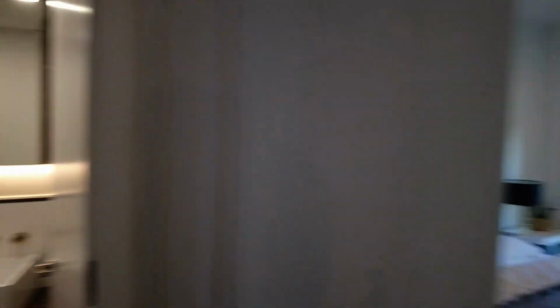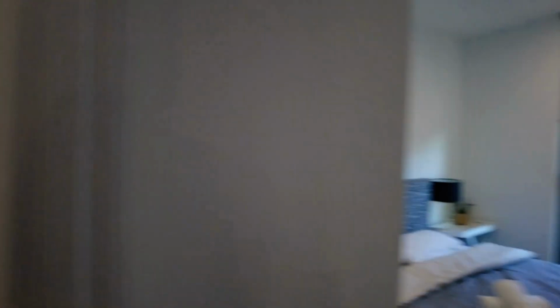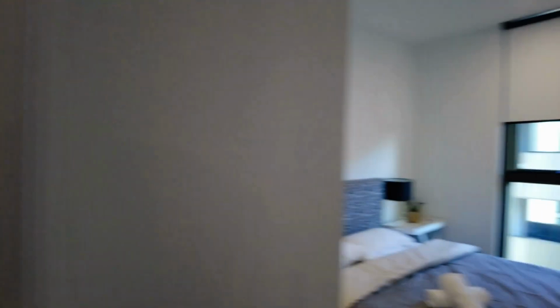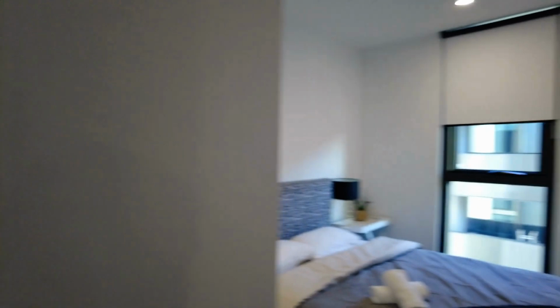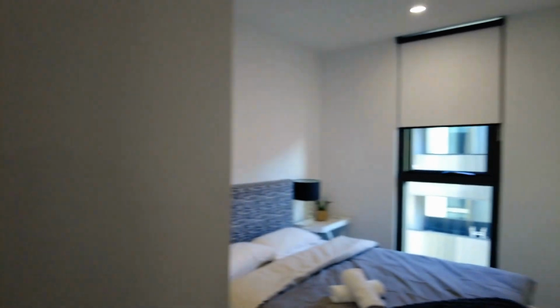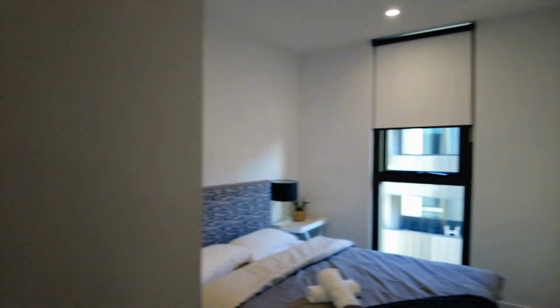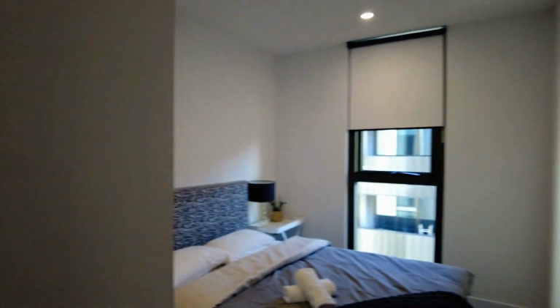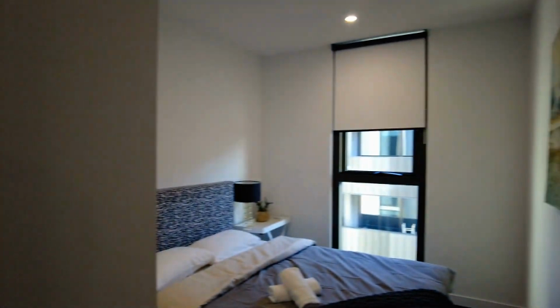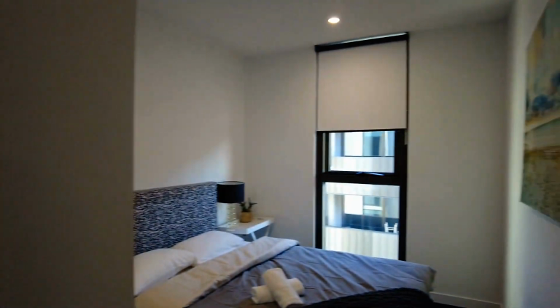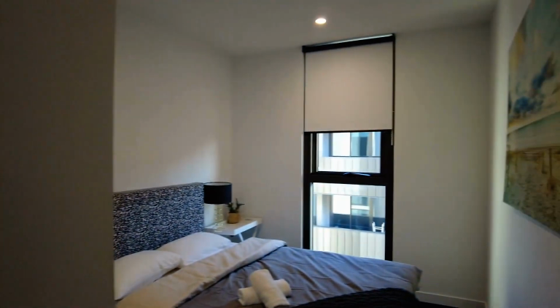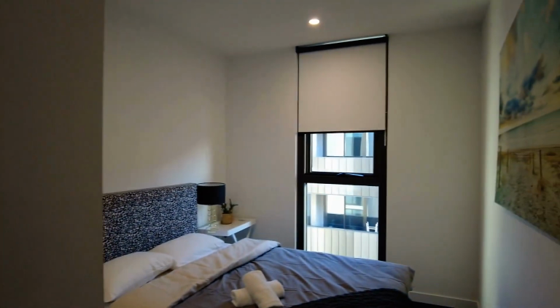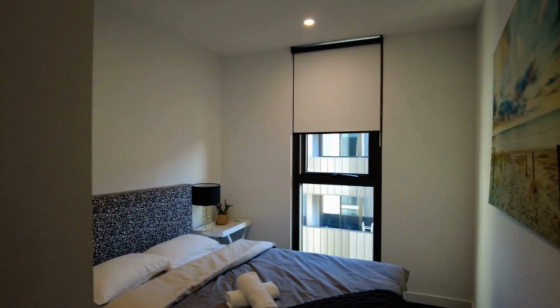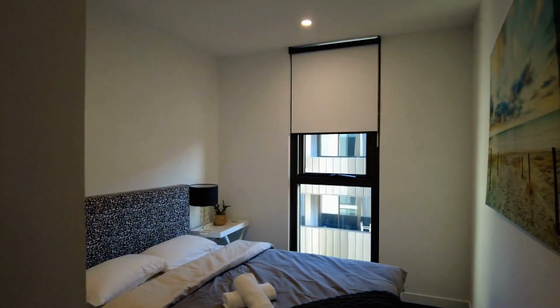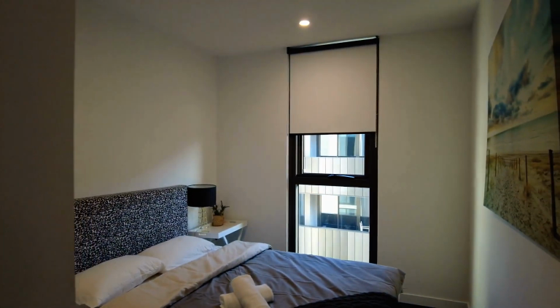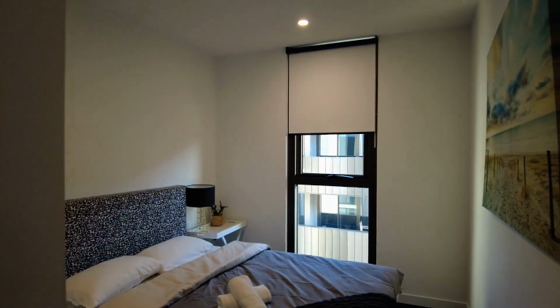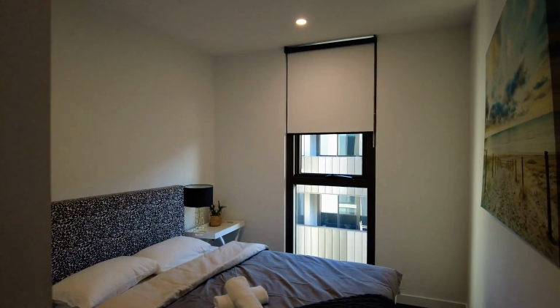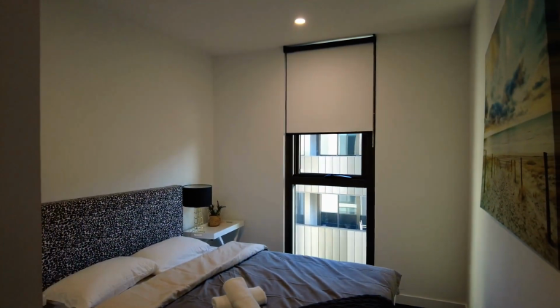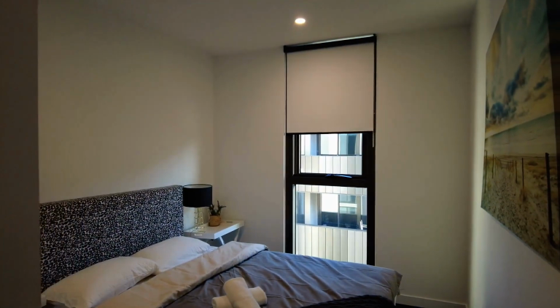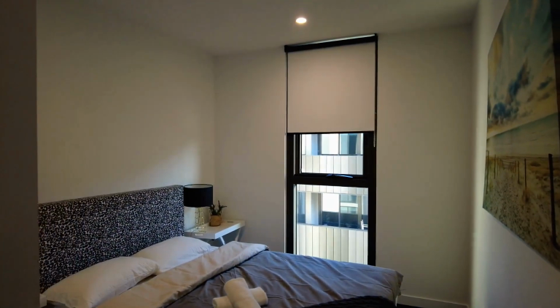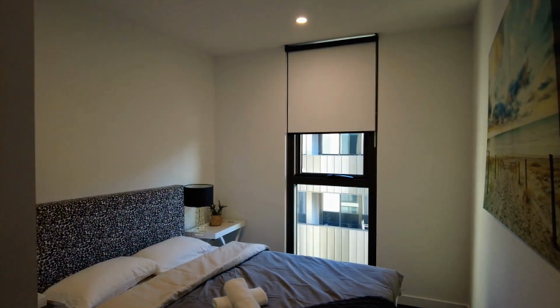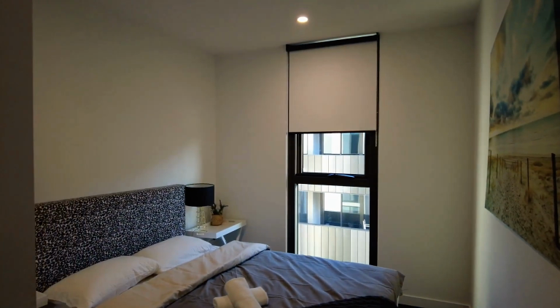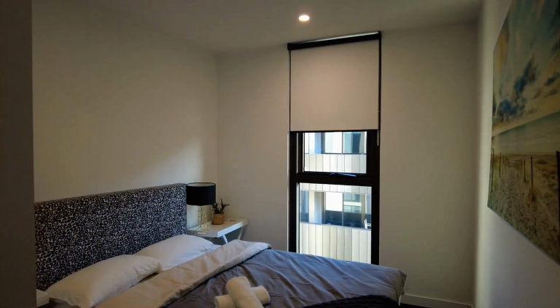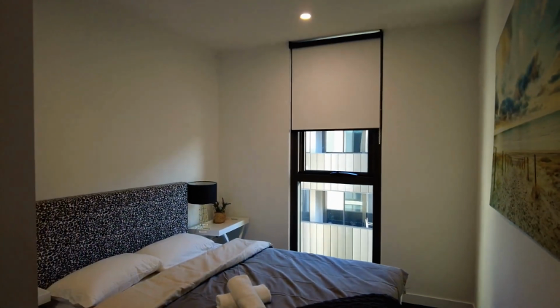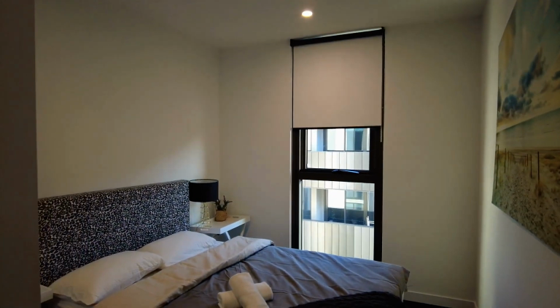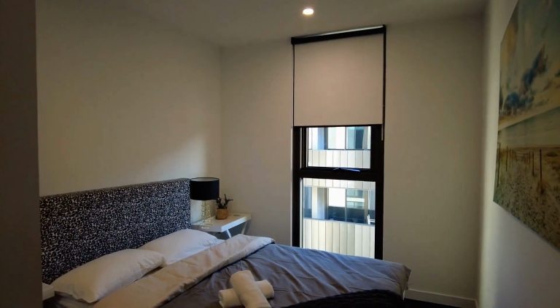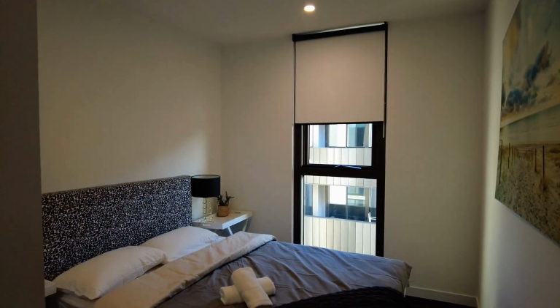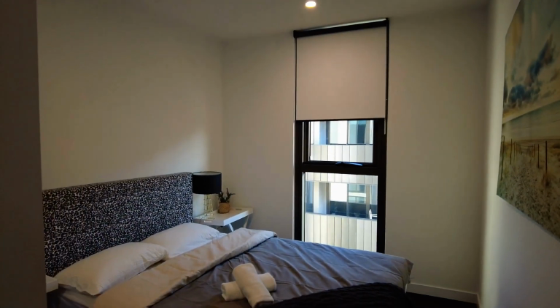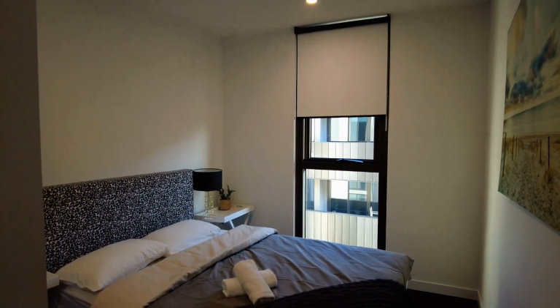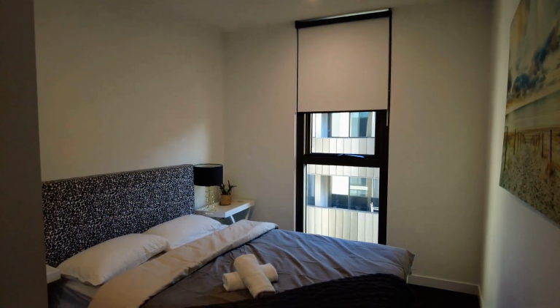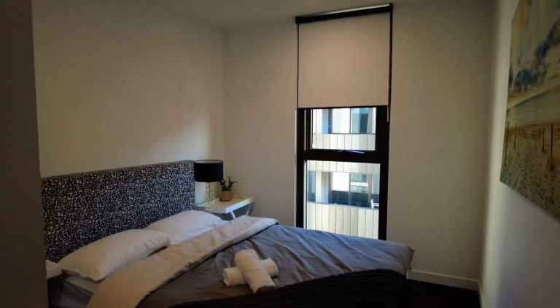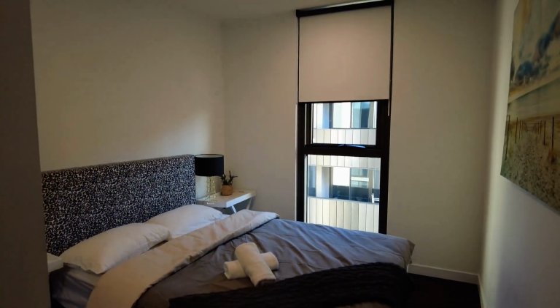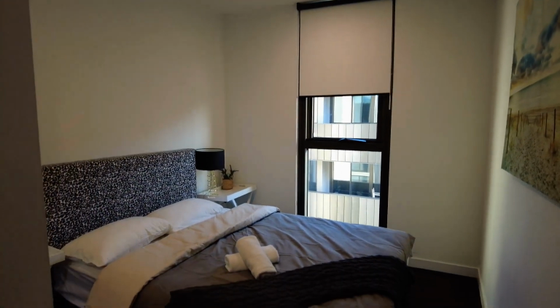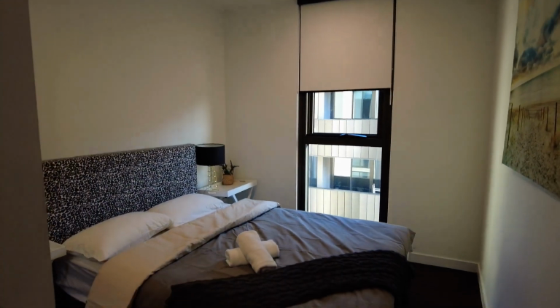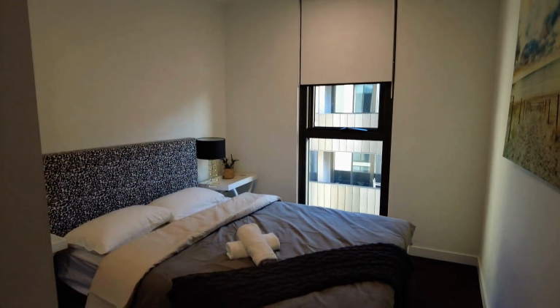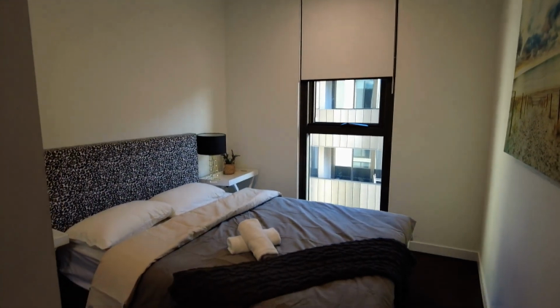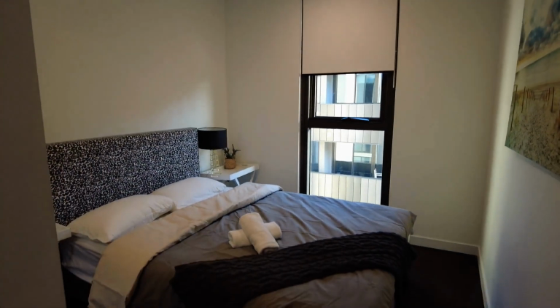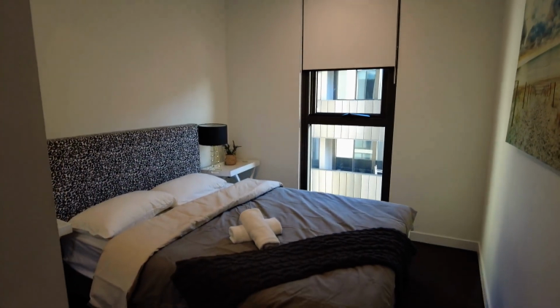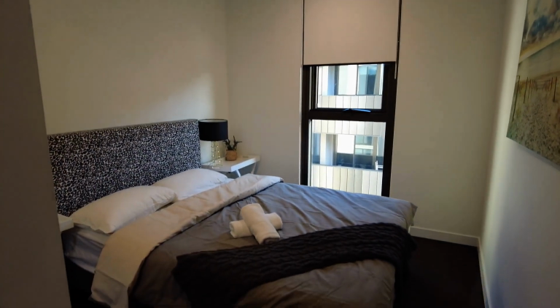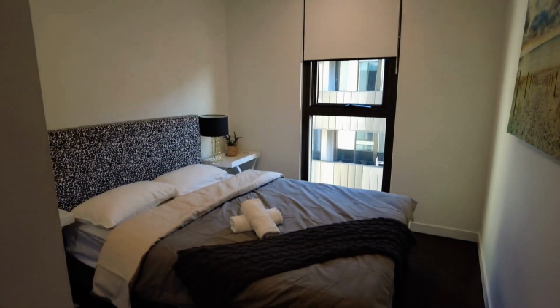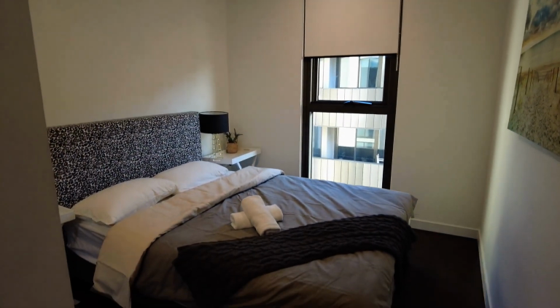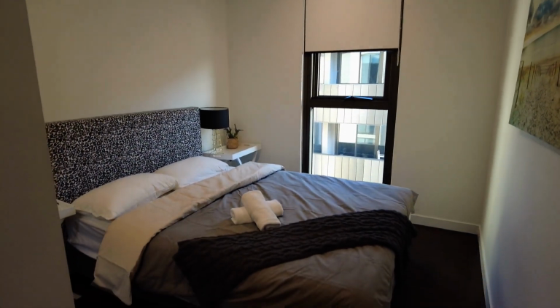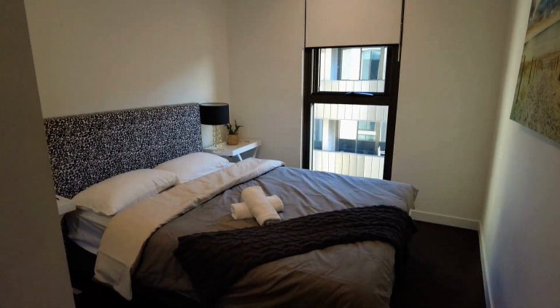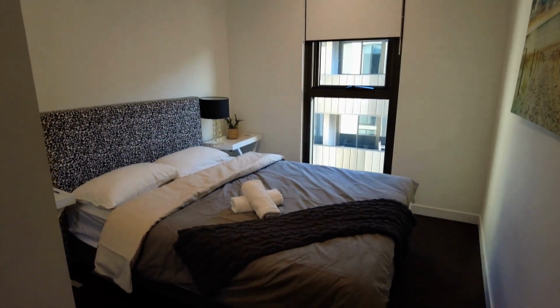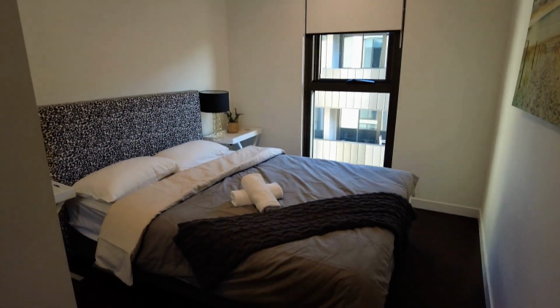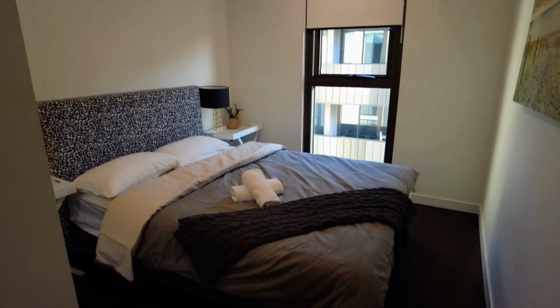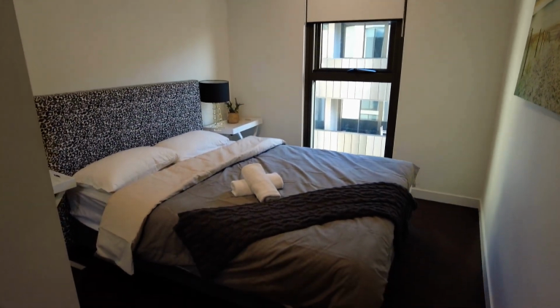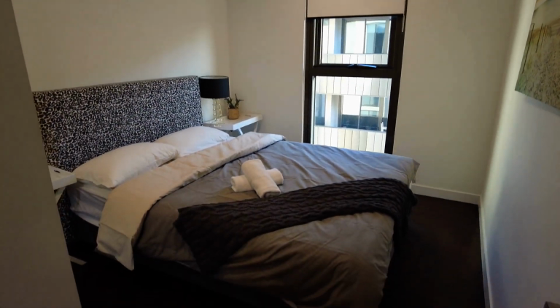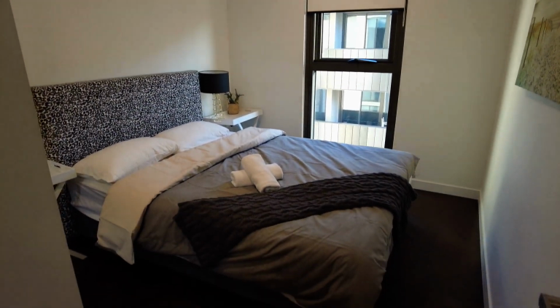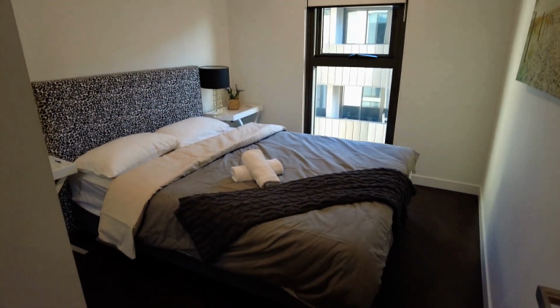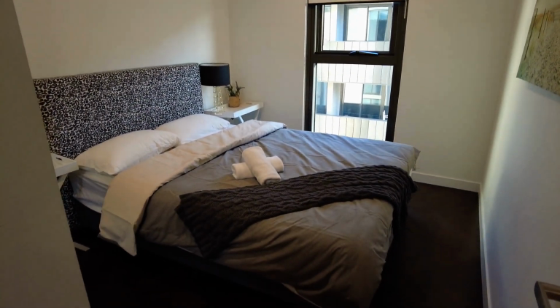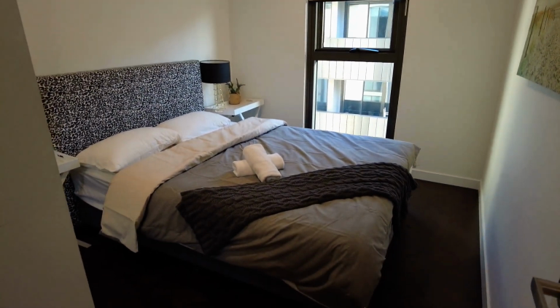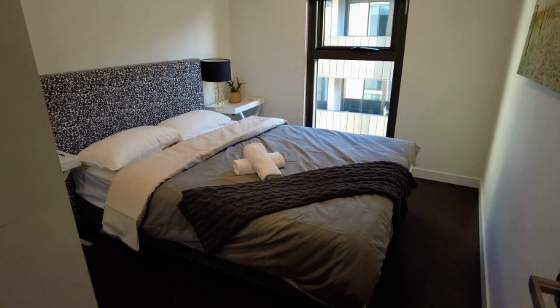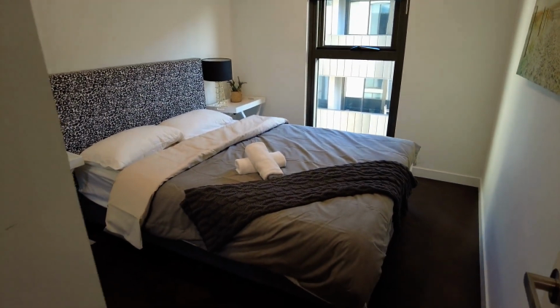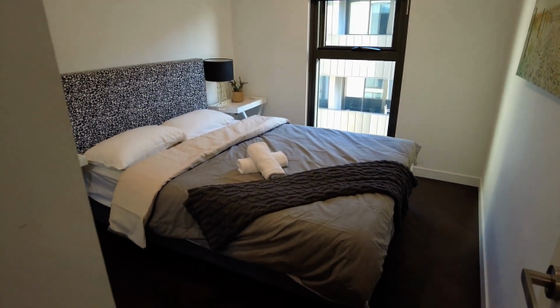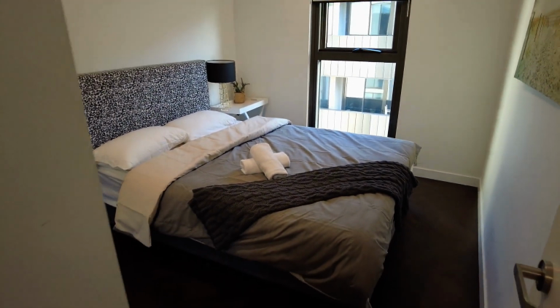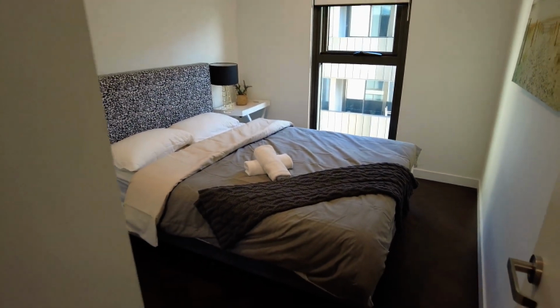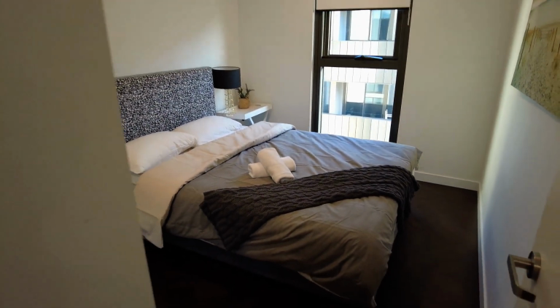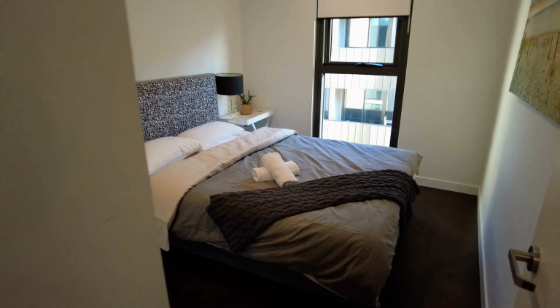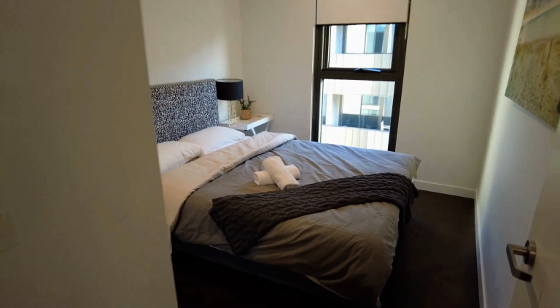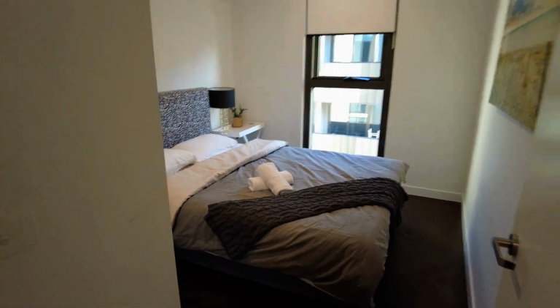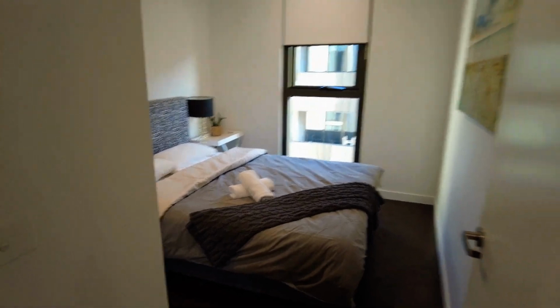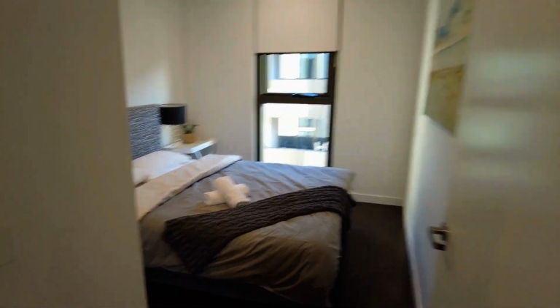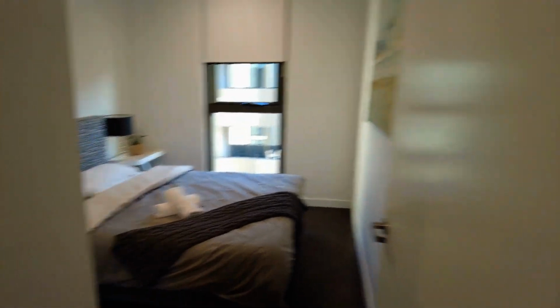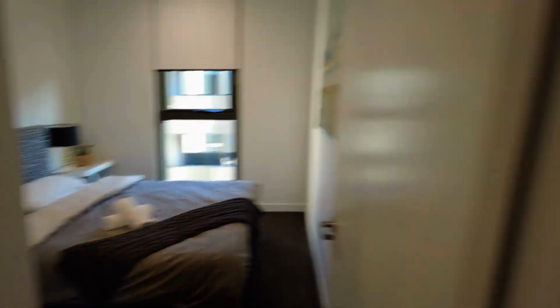Flowing into your second bedroom, as you can see, a queen size bed comfortably fits this space with built-in robes and bedside tables.